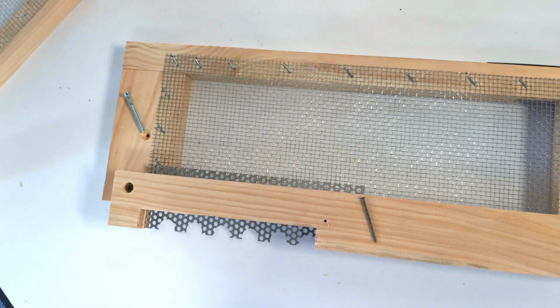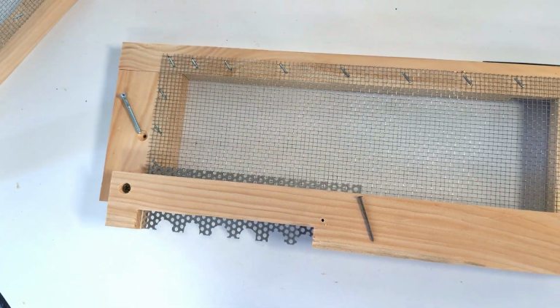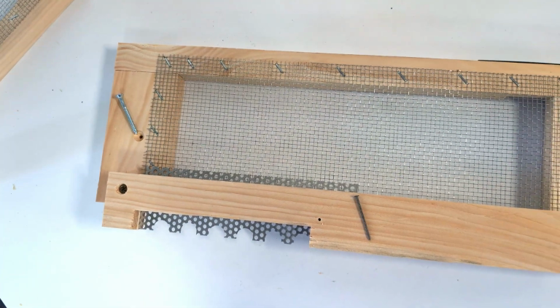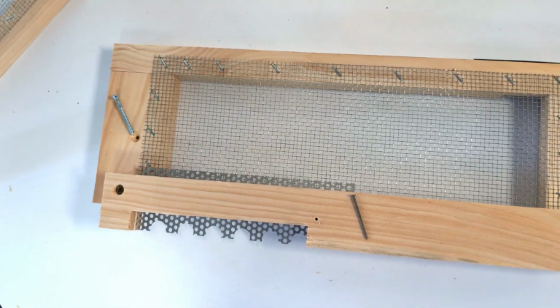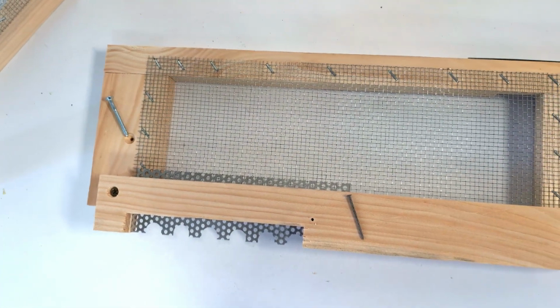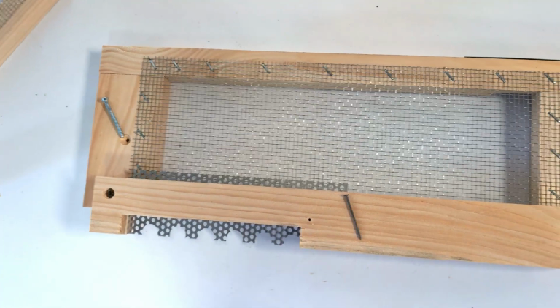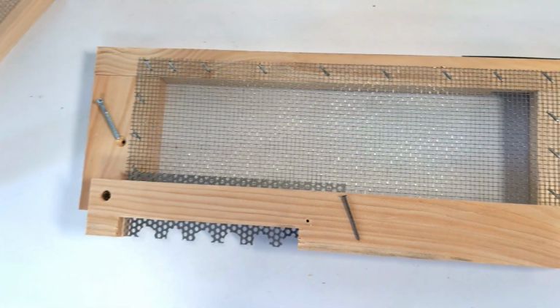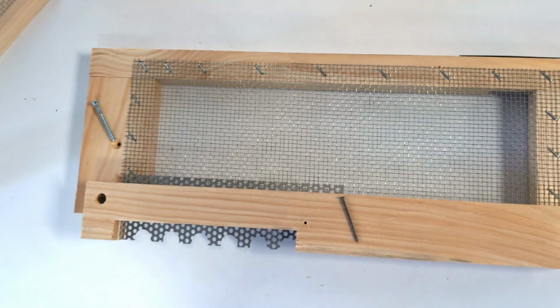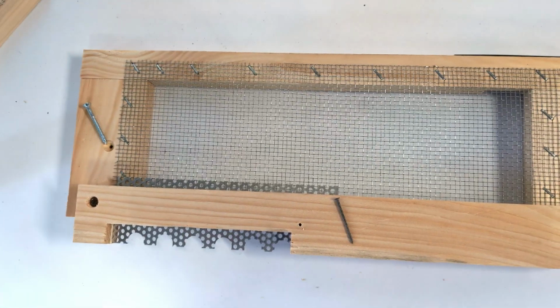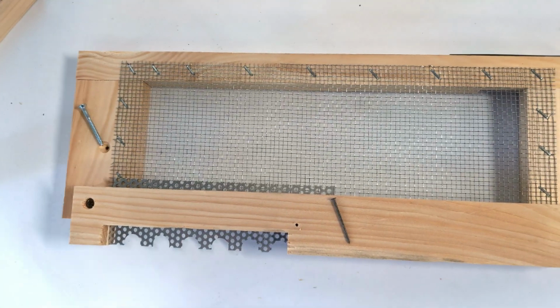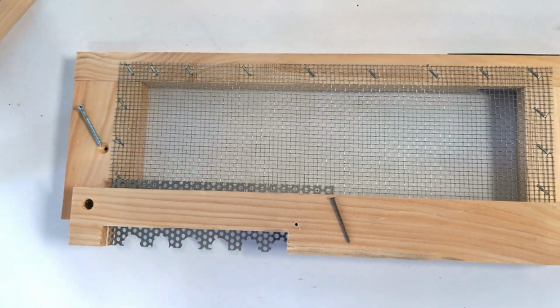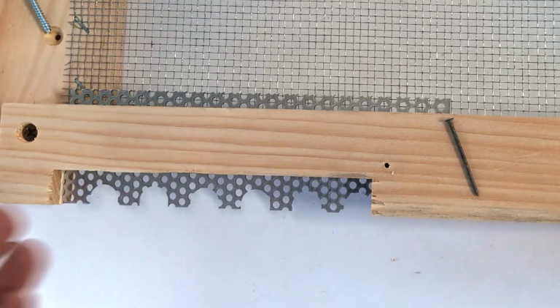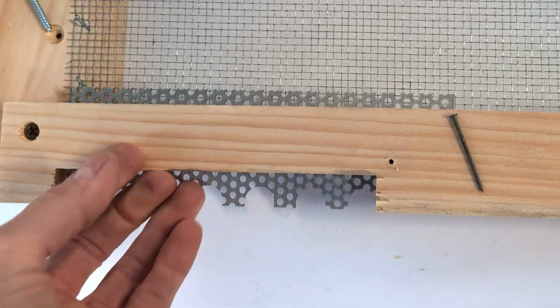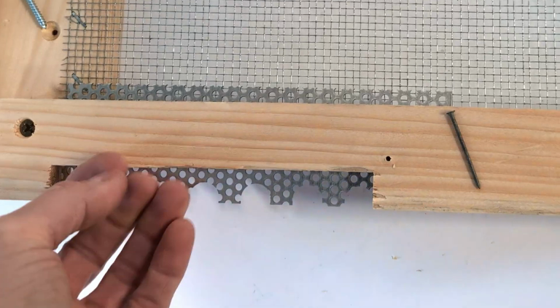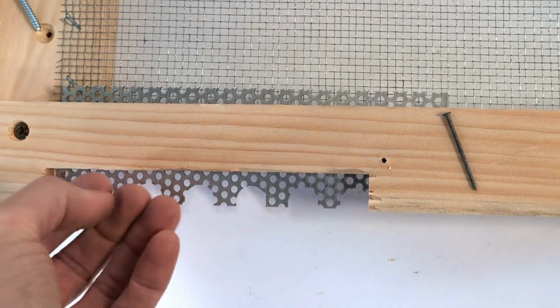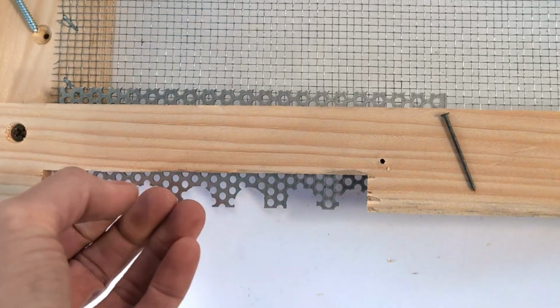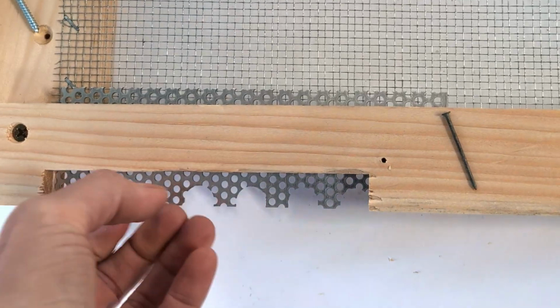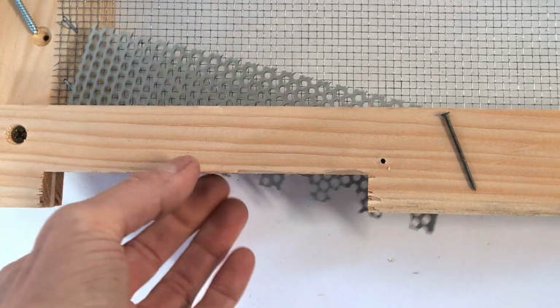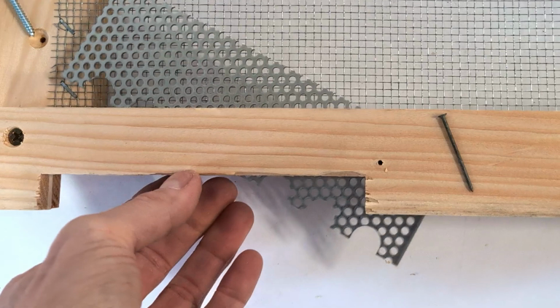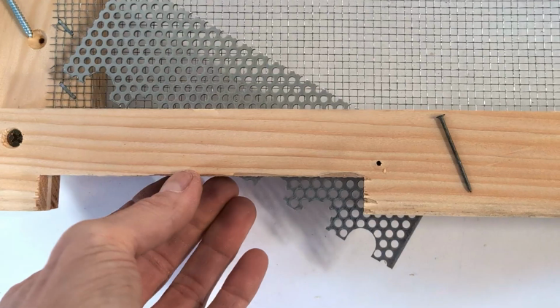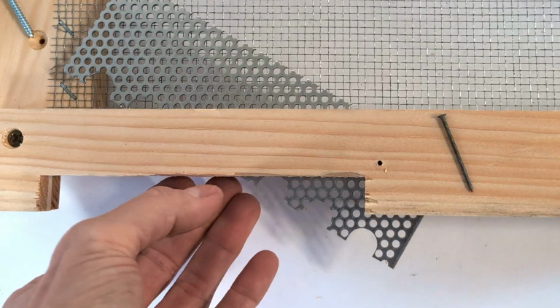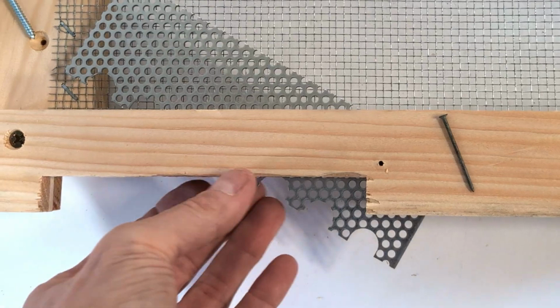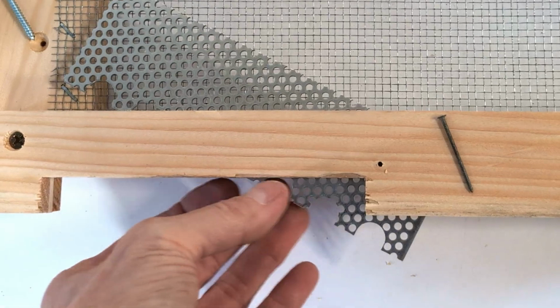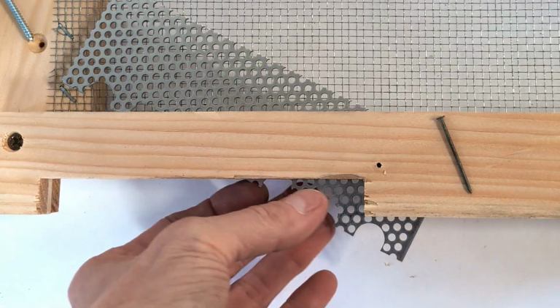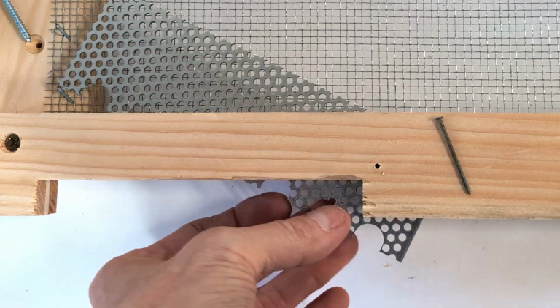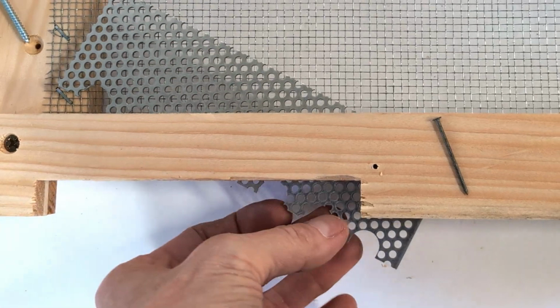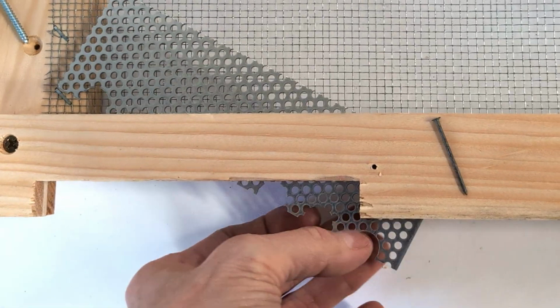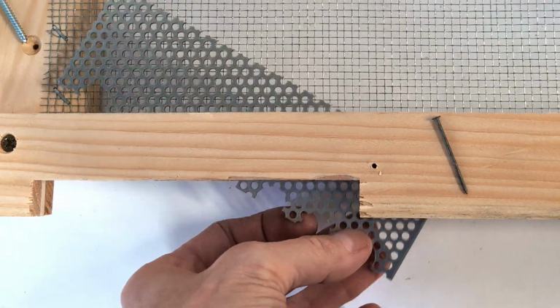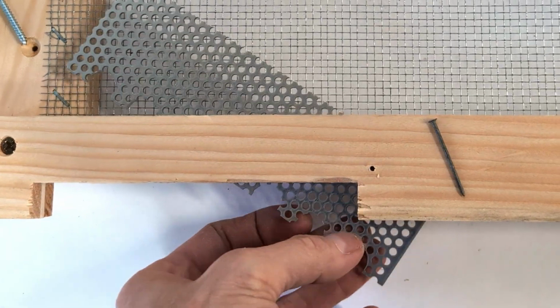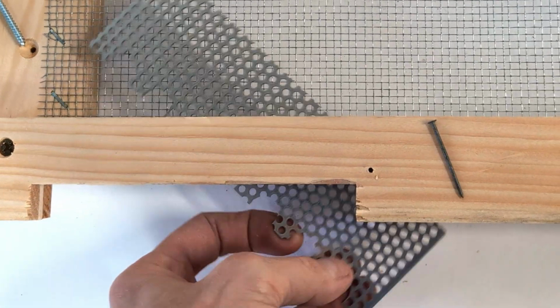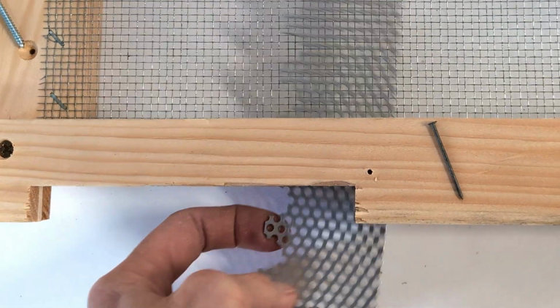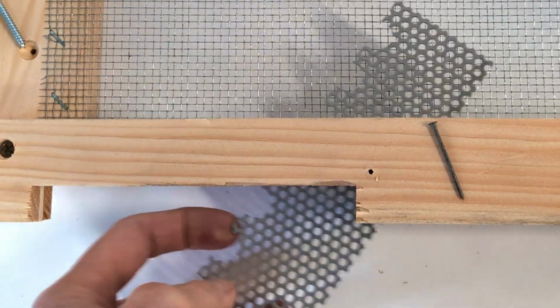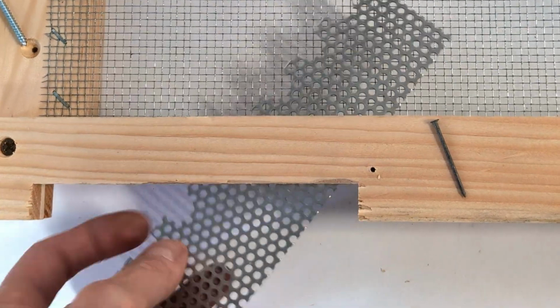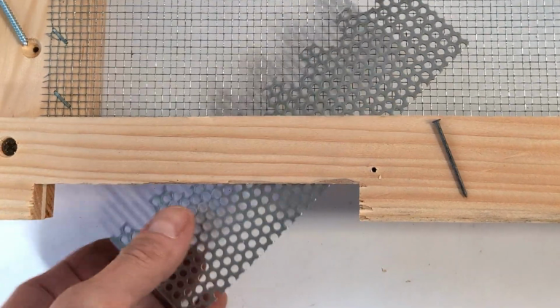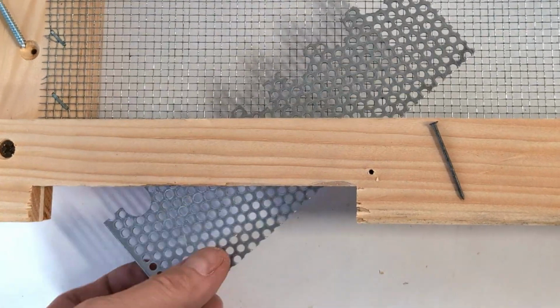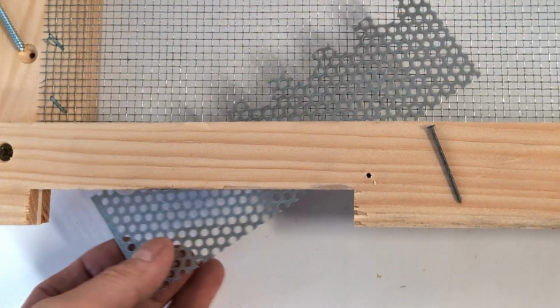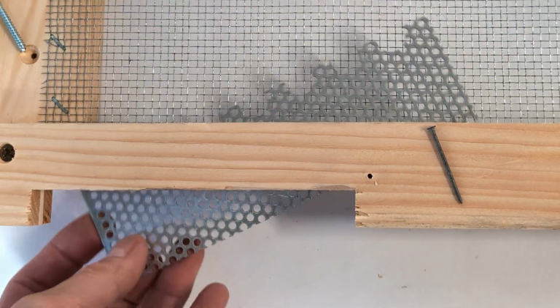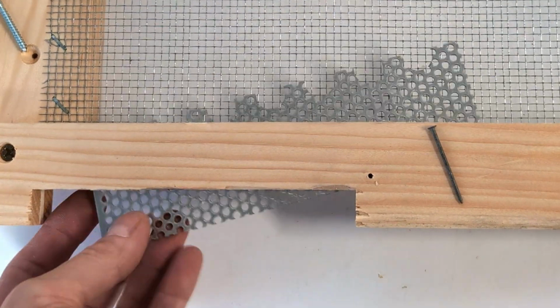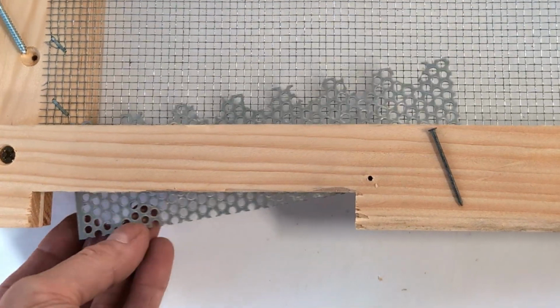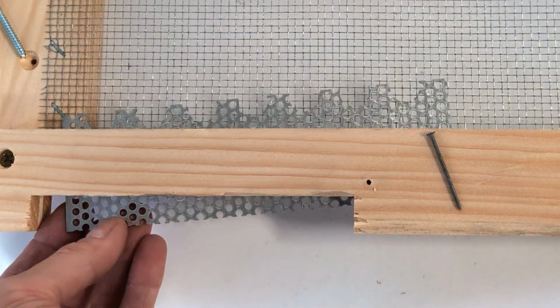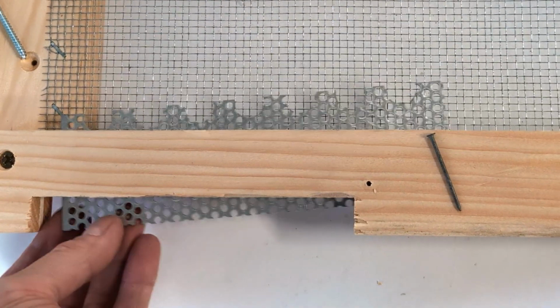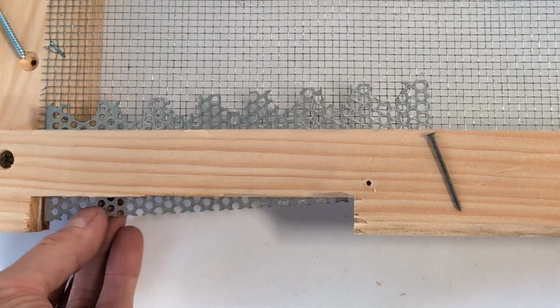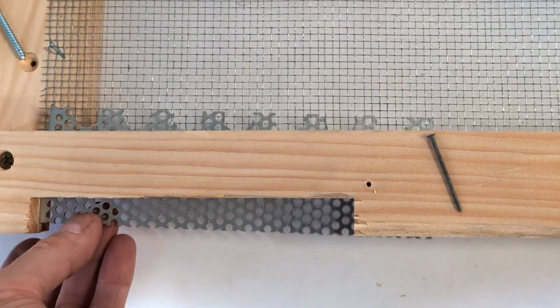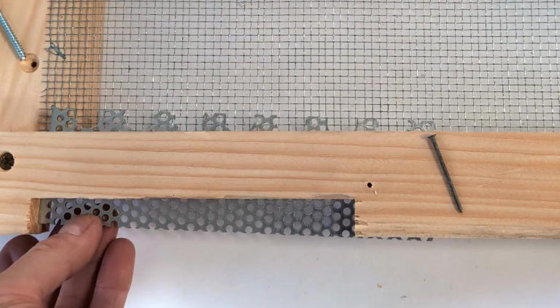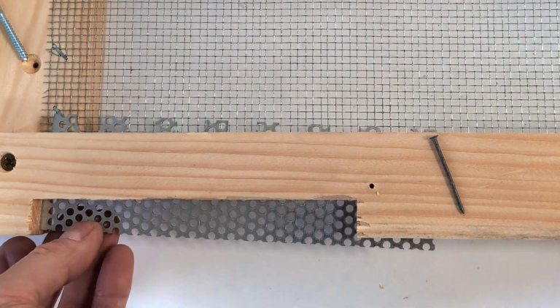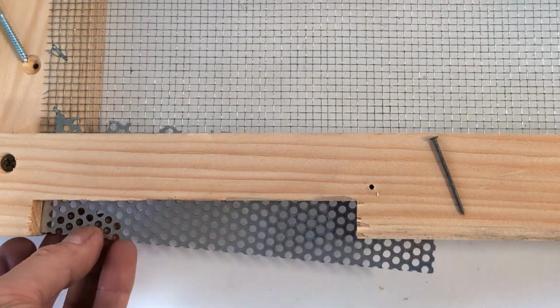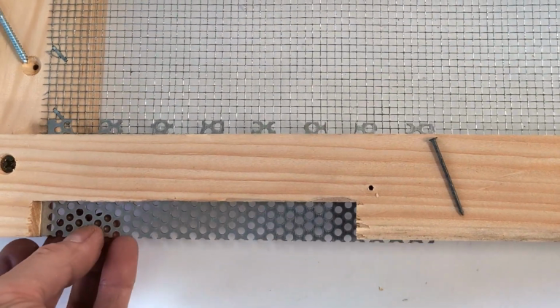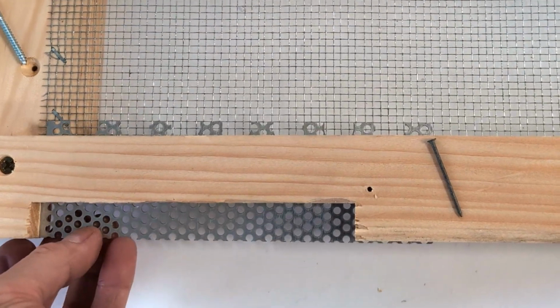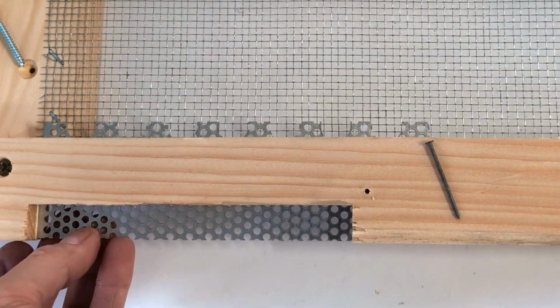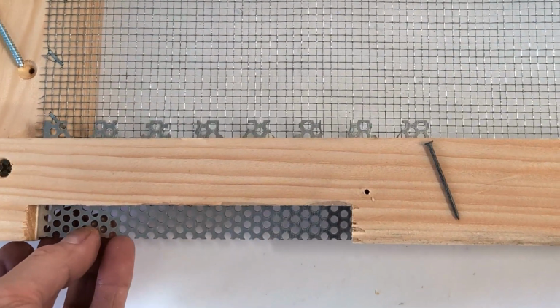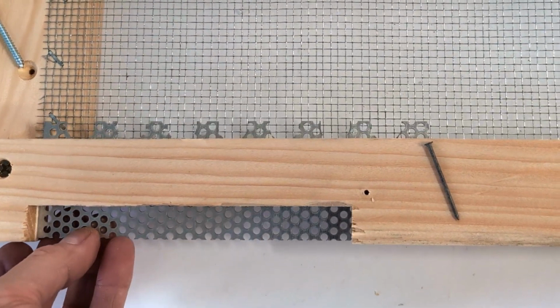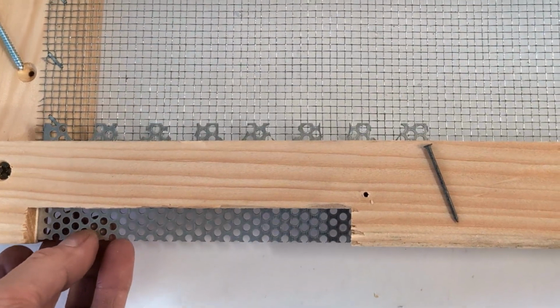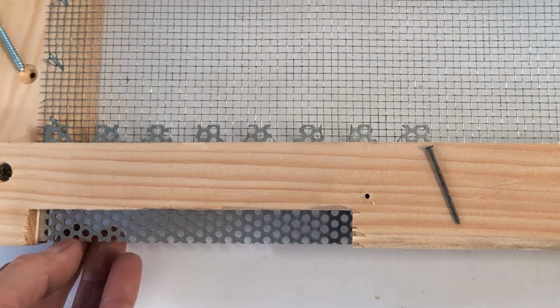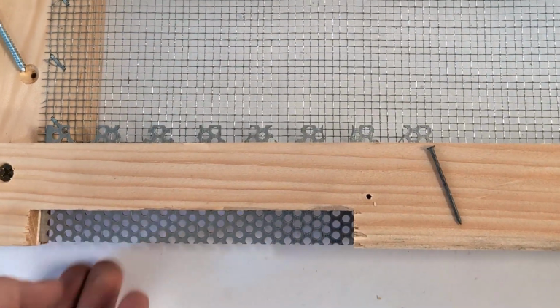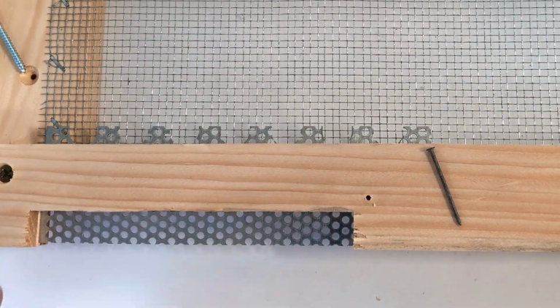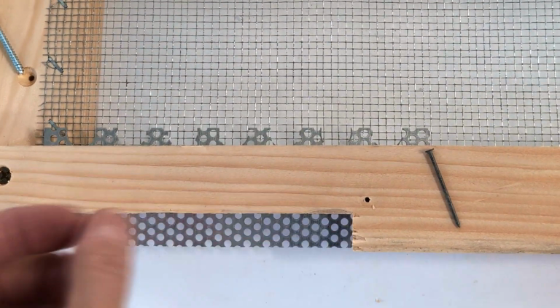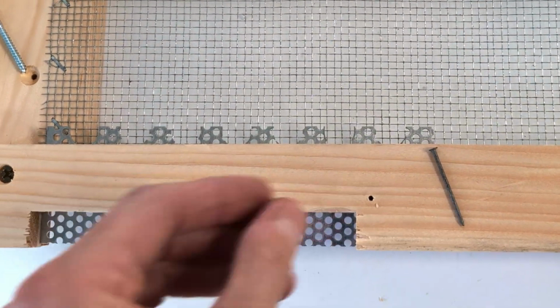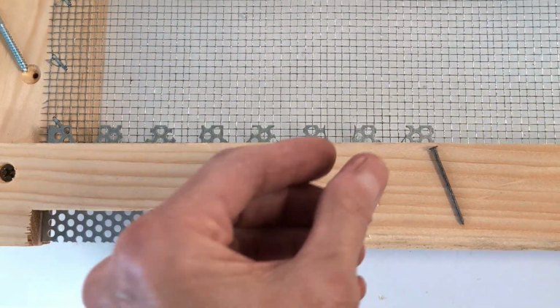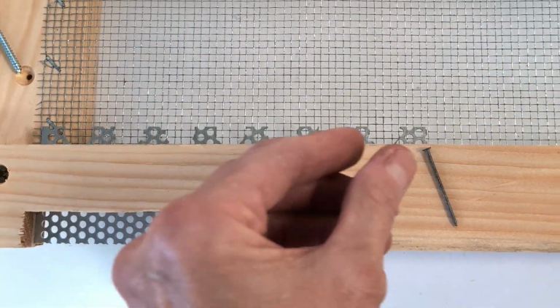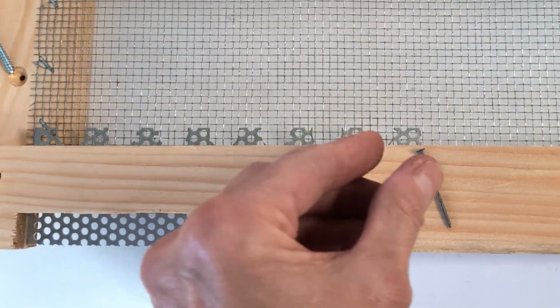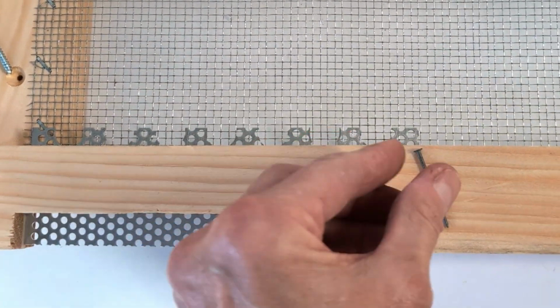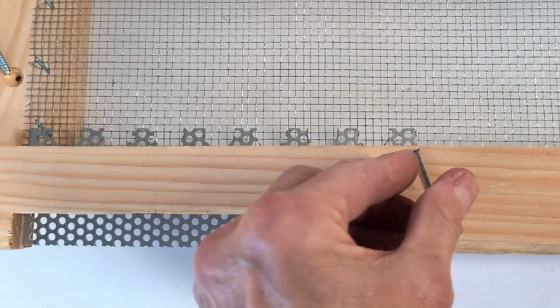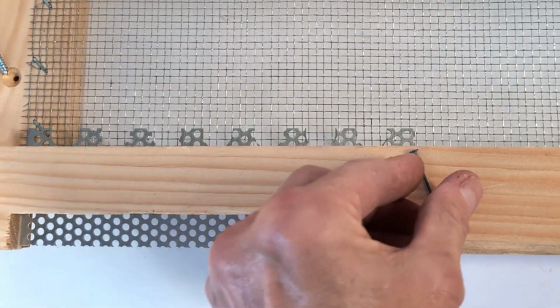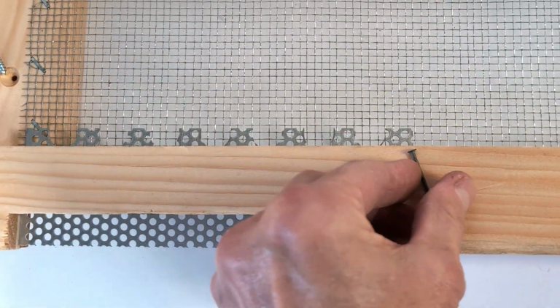To use it for a robbing screen, remove the nail and flip the gate over, and anchor it in again with the nail.